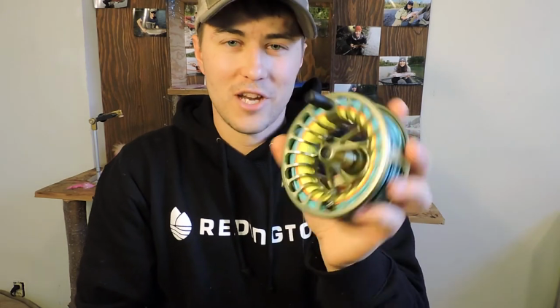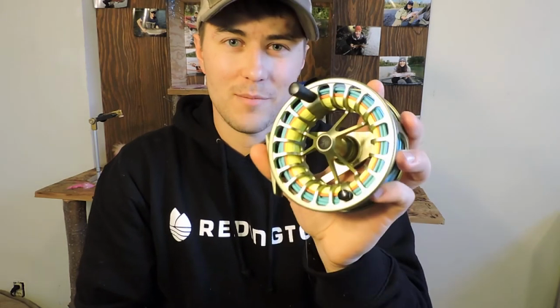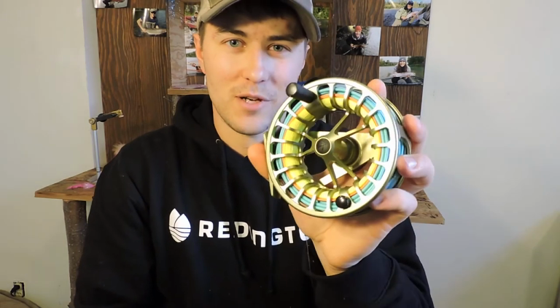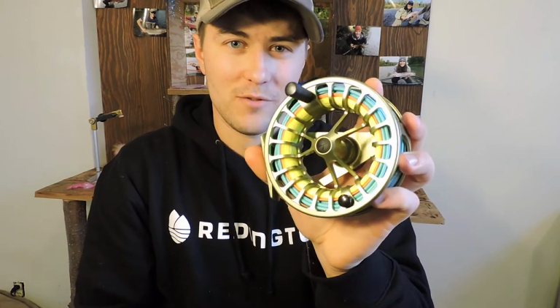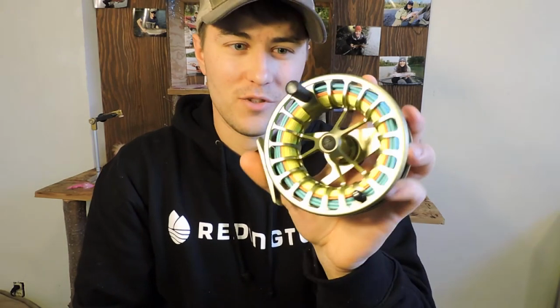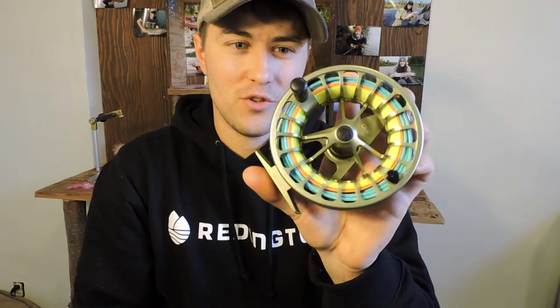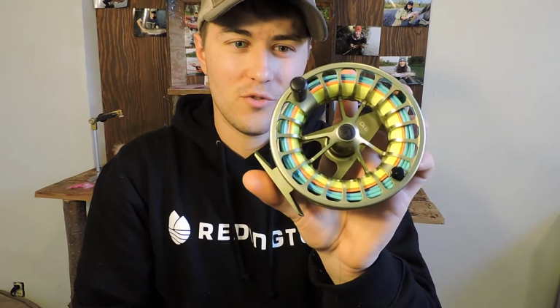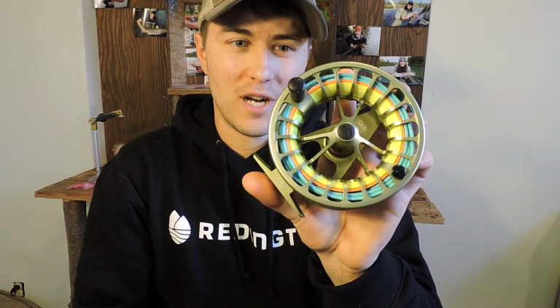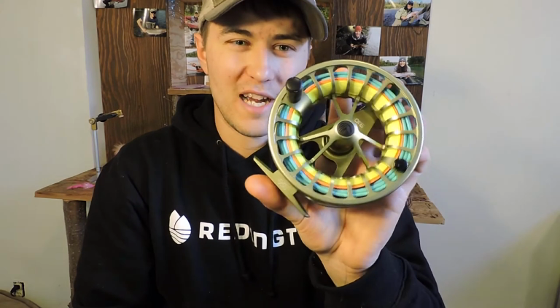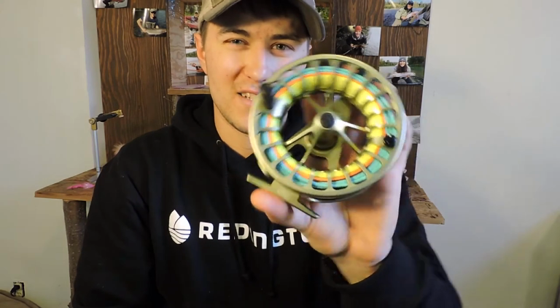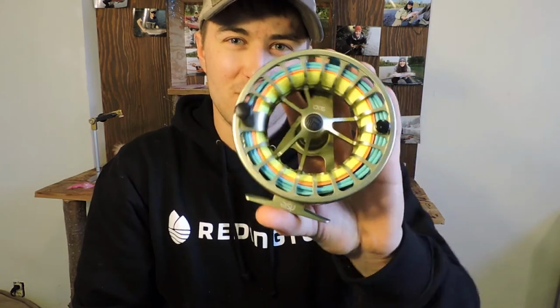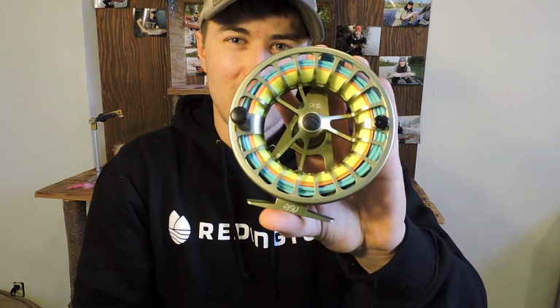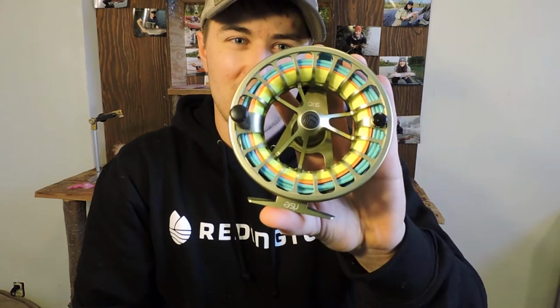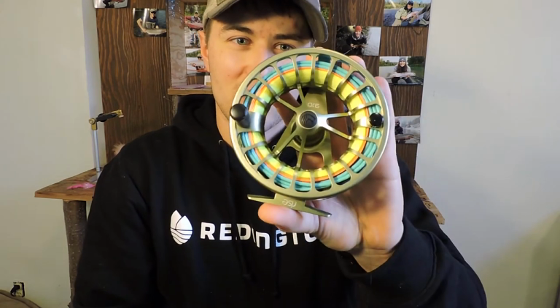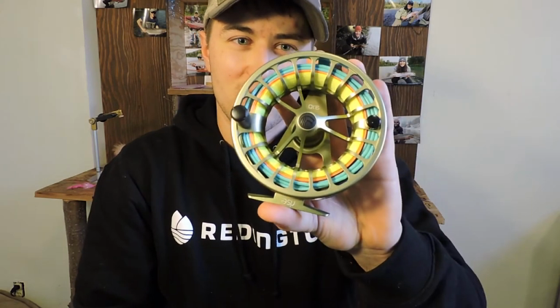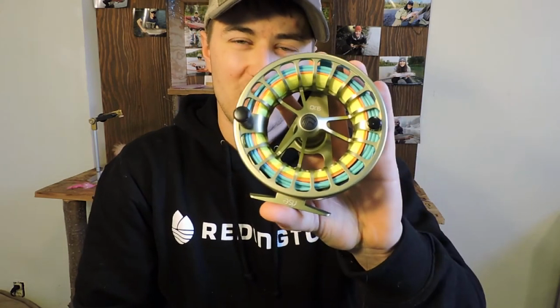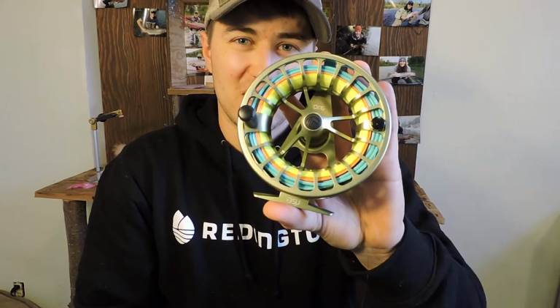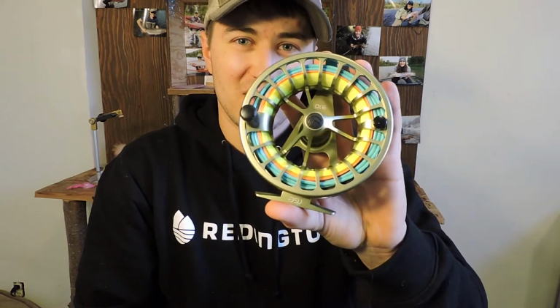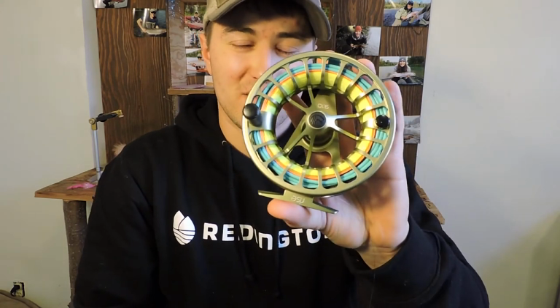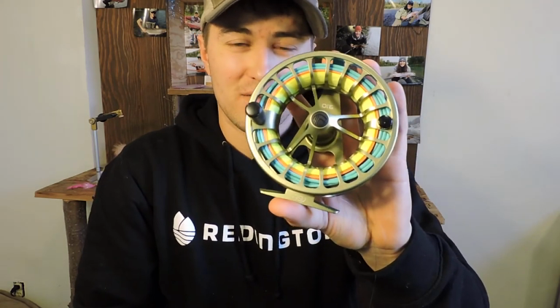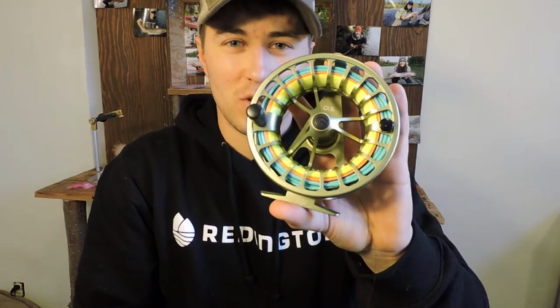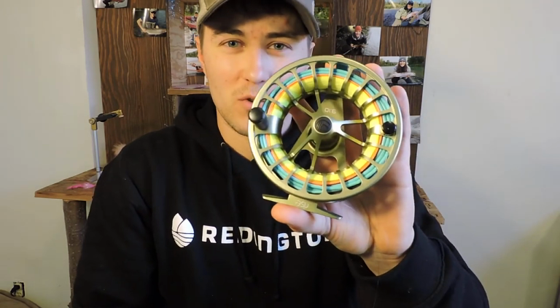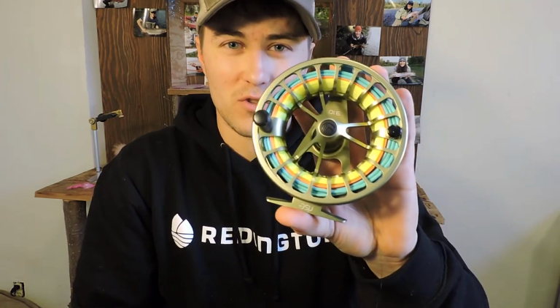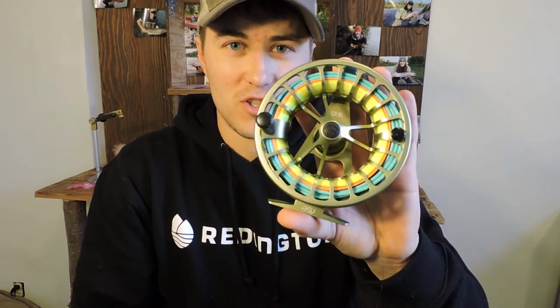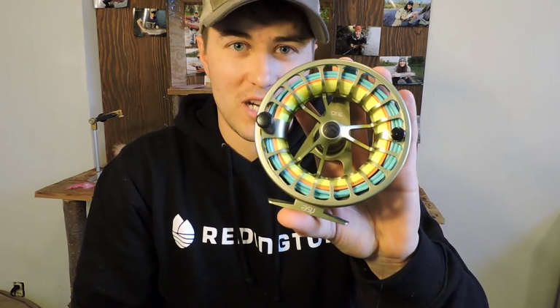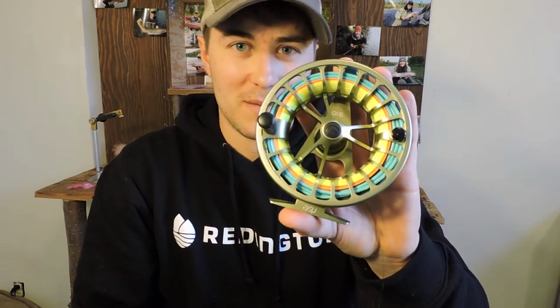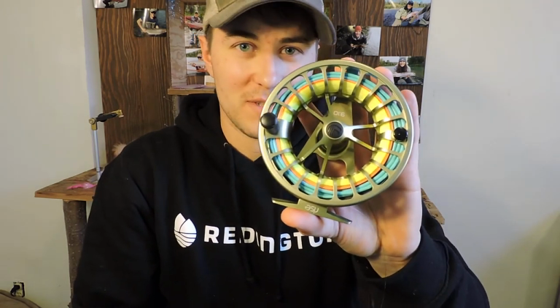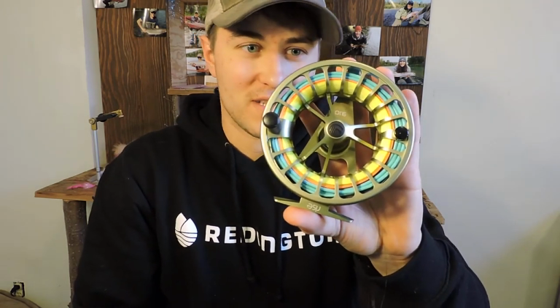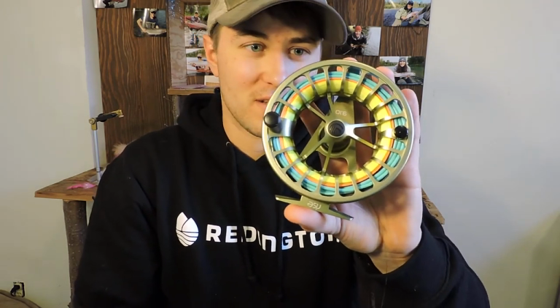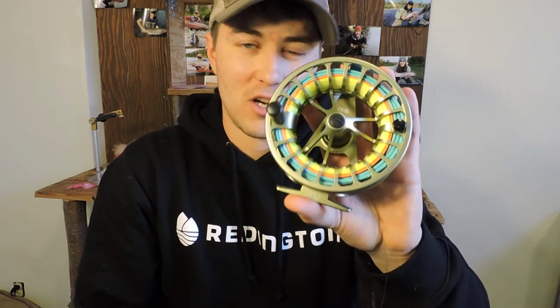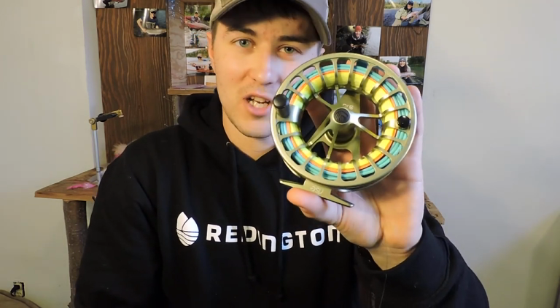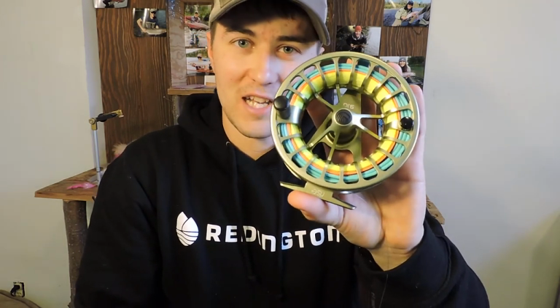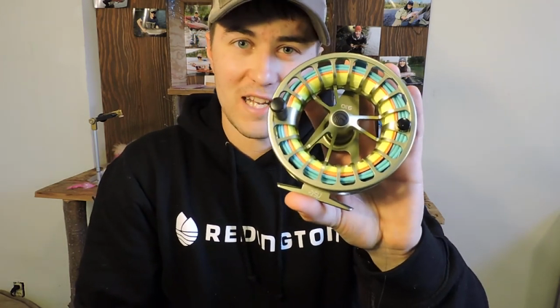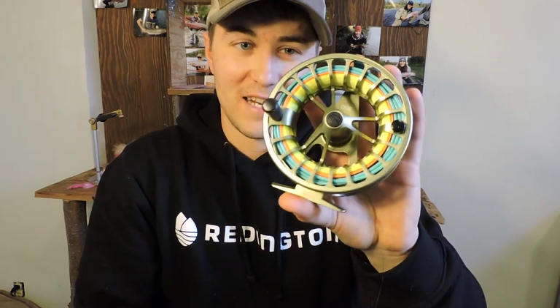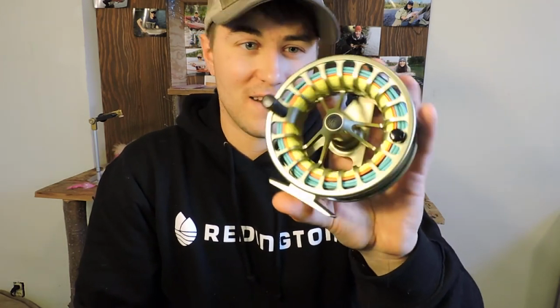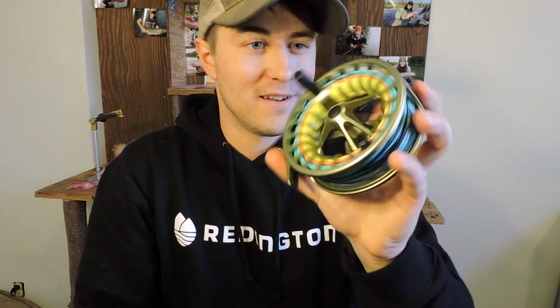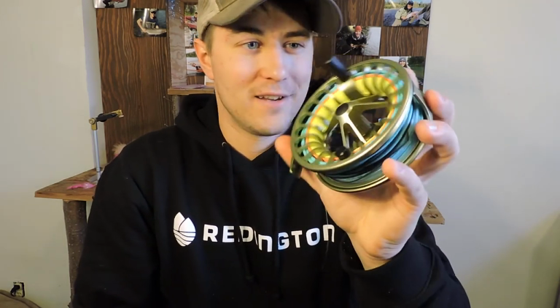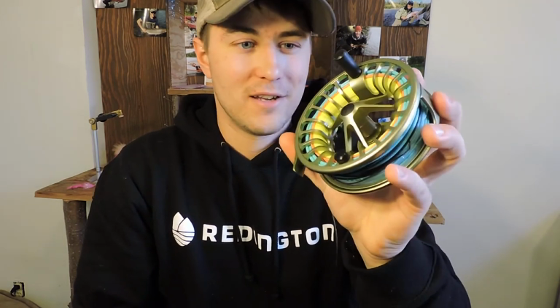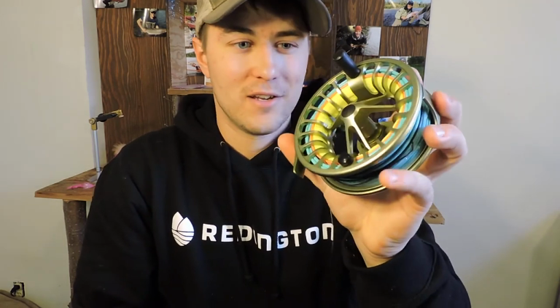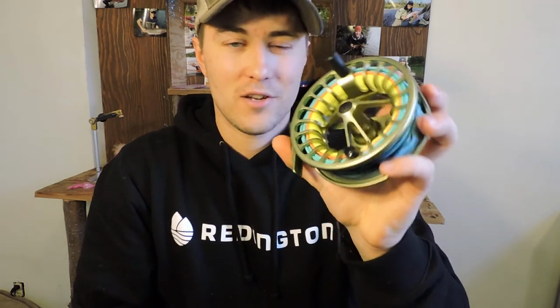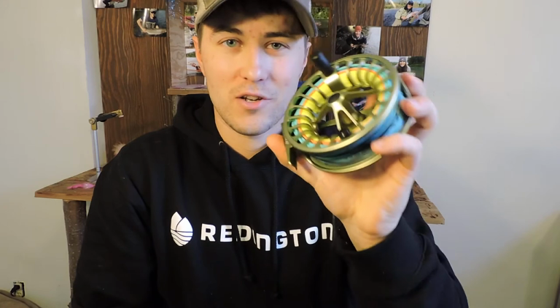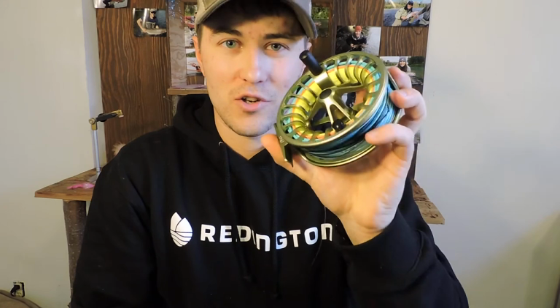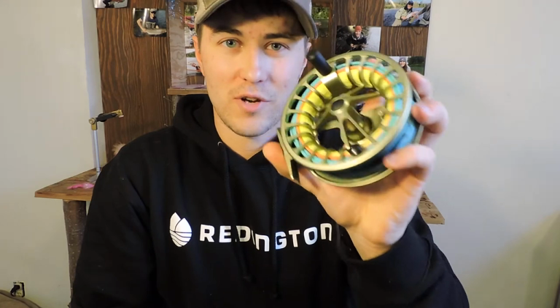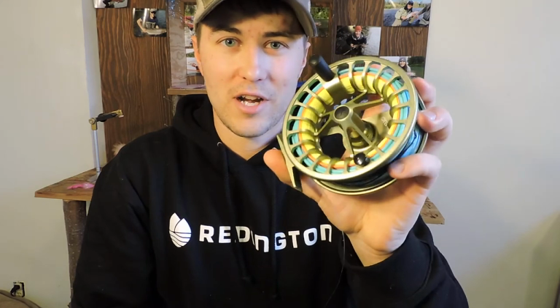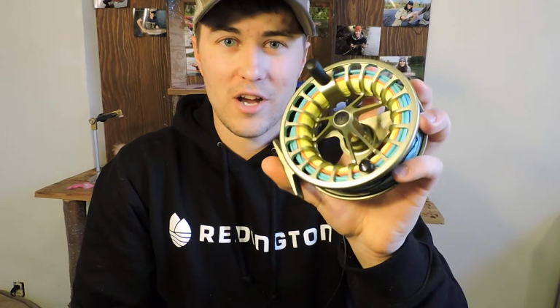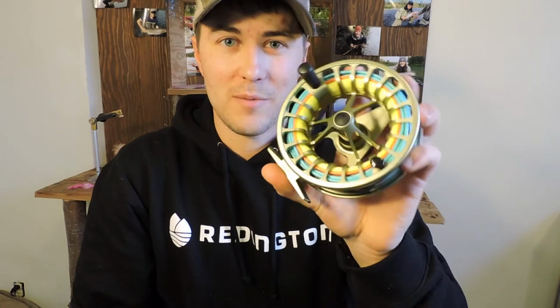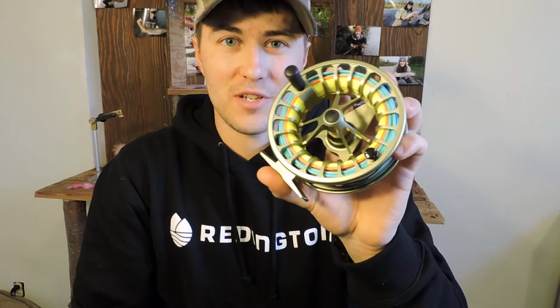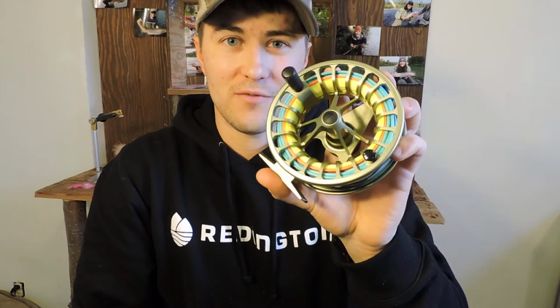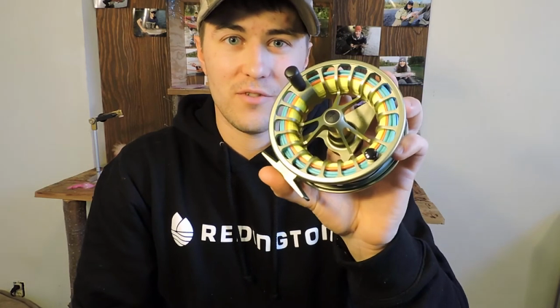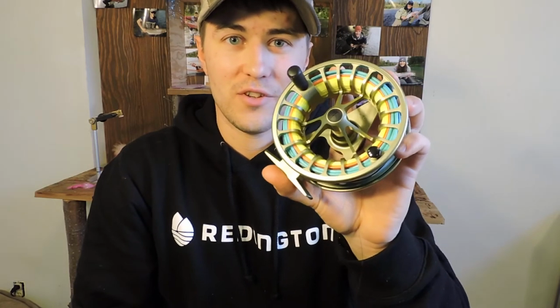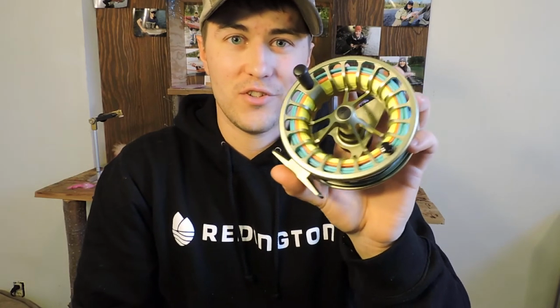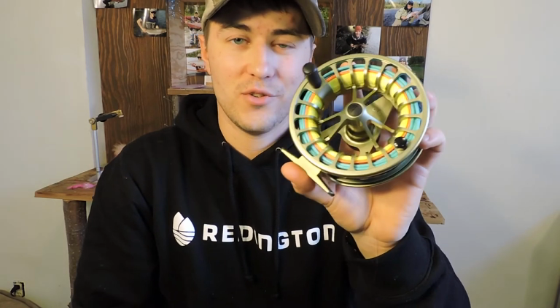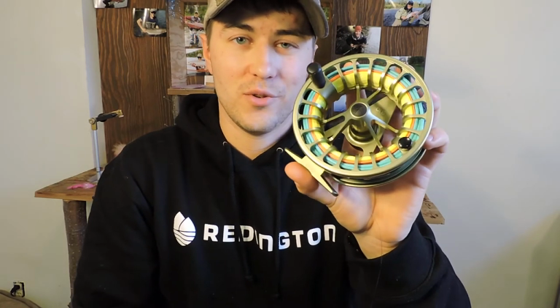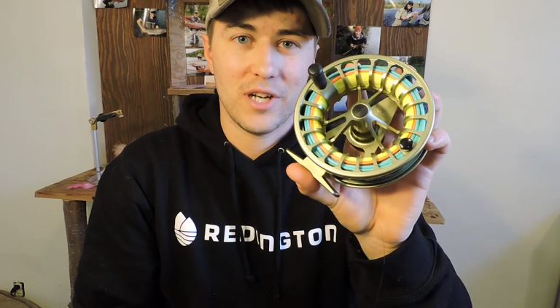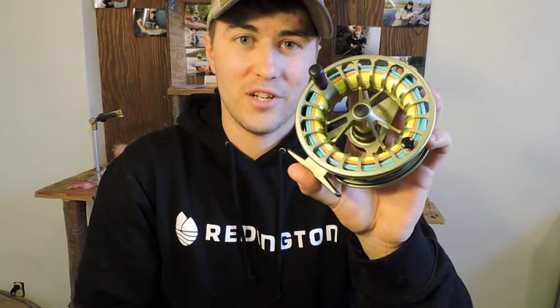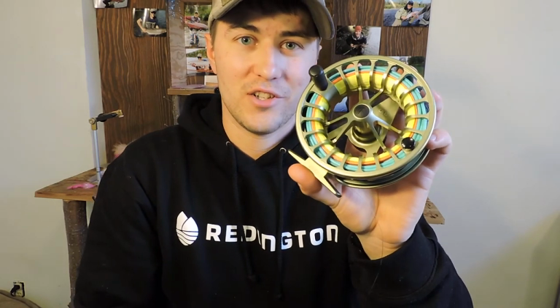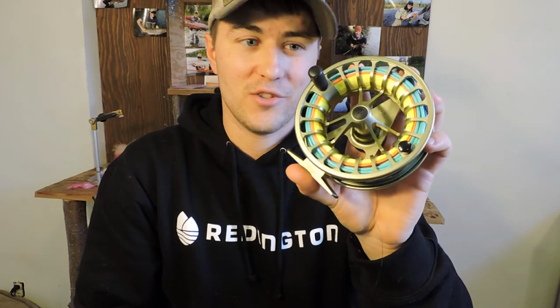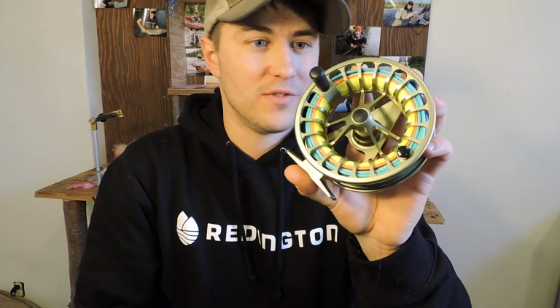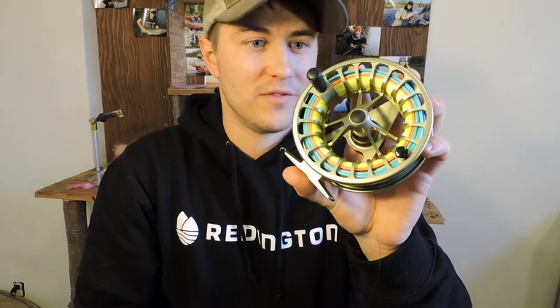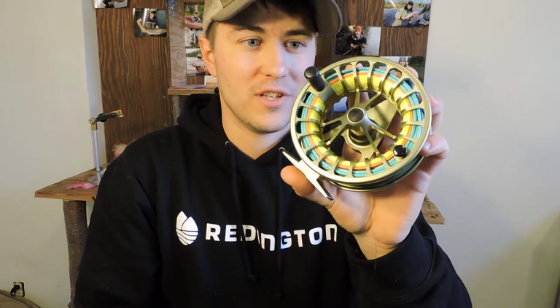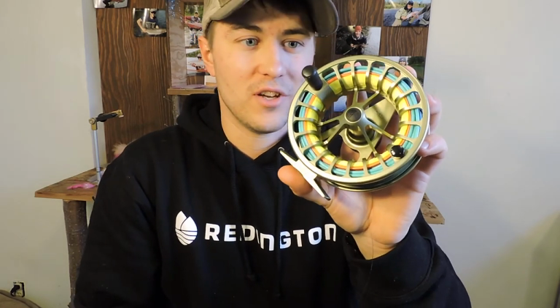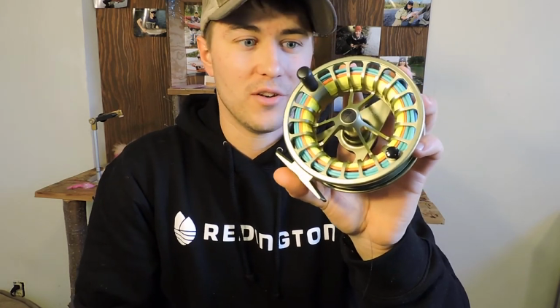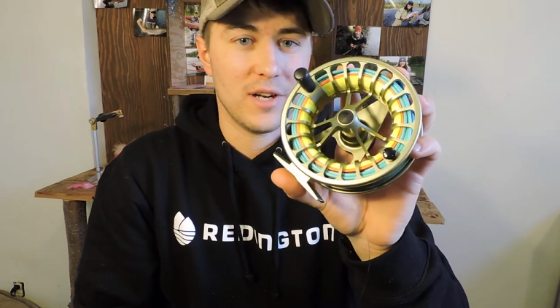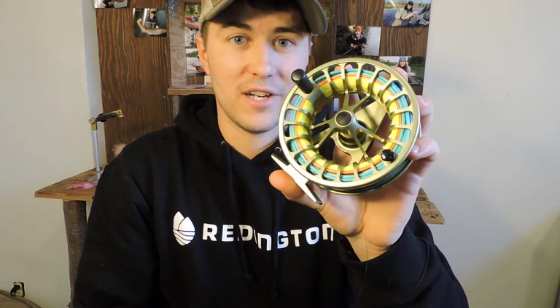Check them out — the new Reddington Rise reel. Available at local shops or online. A great option in the $200–250 range.